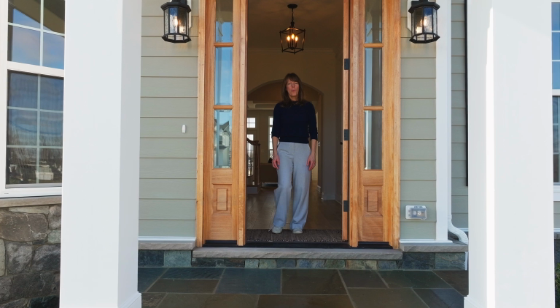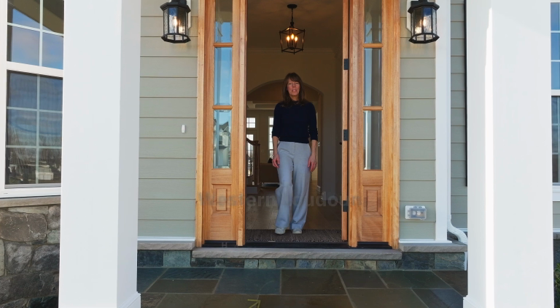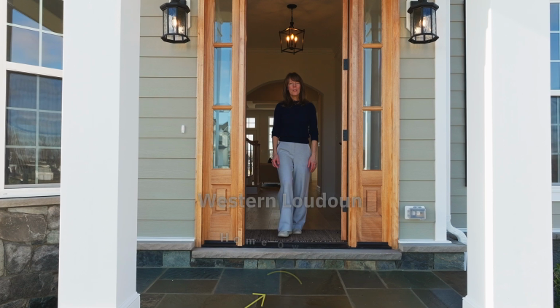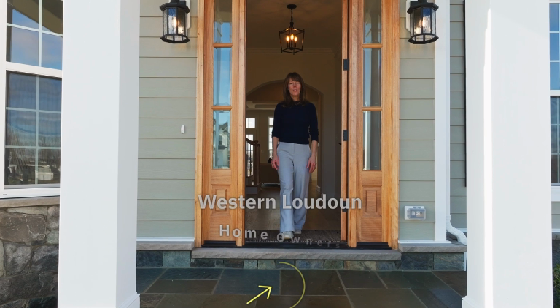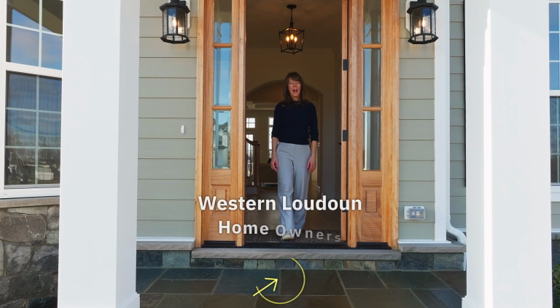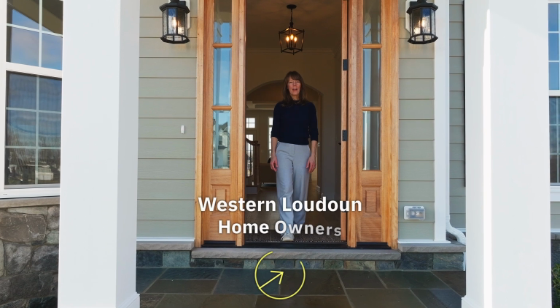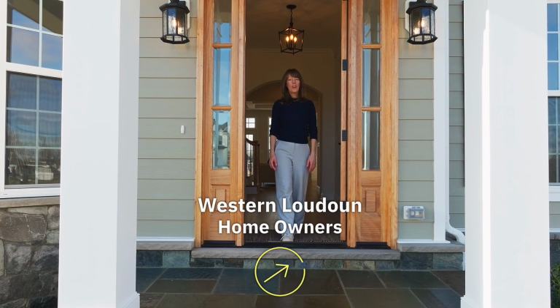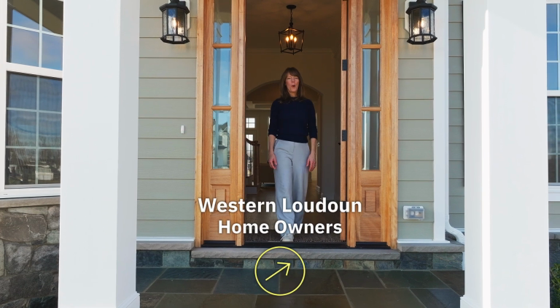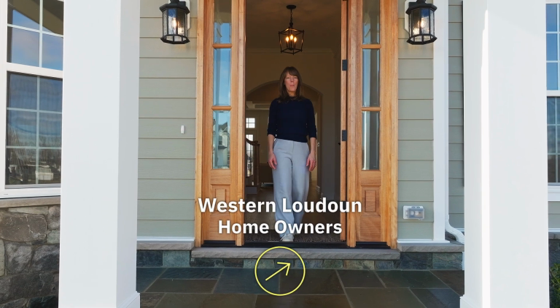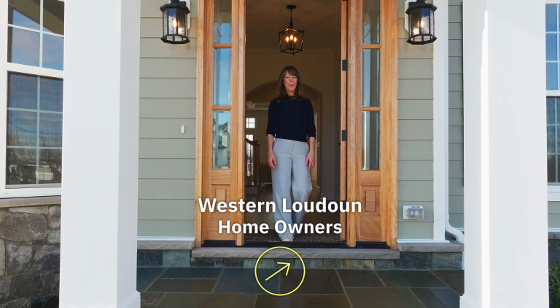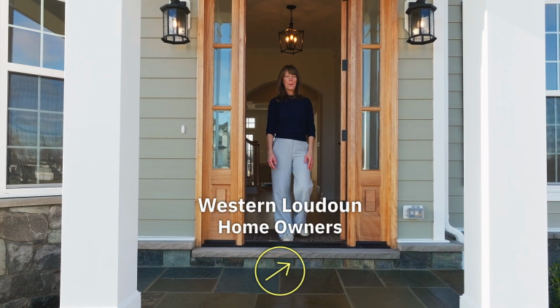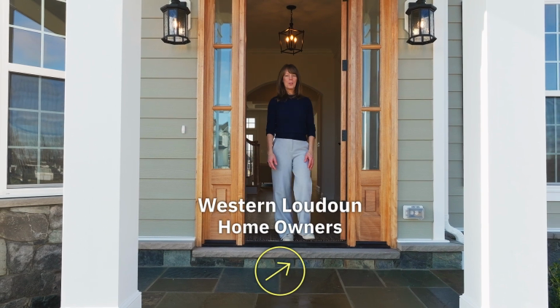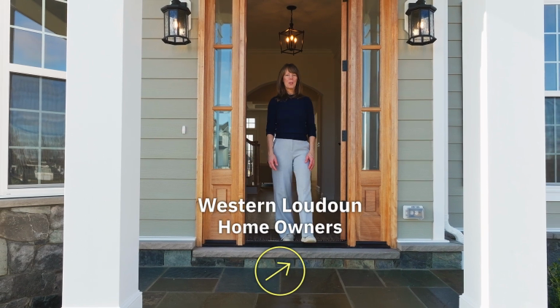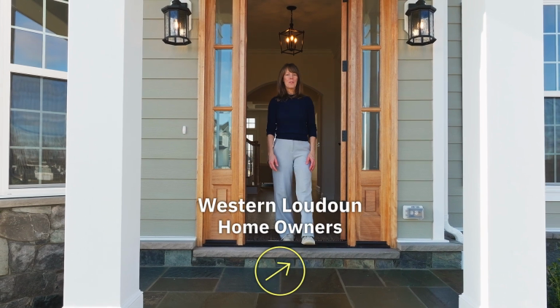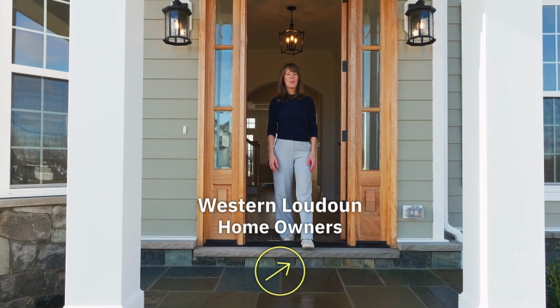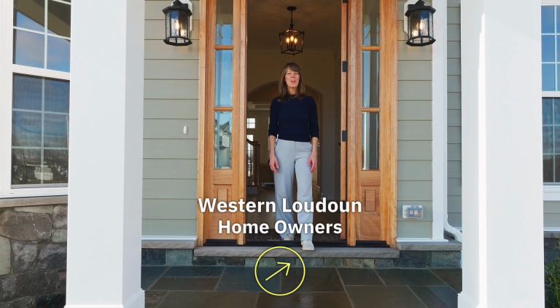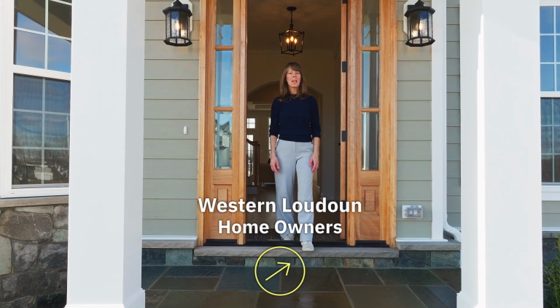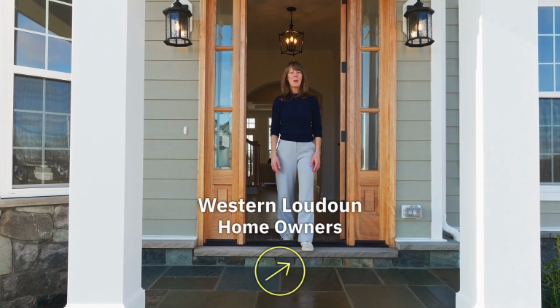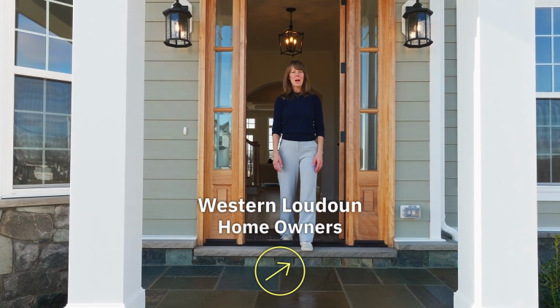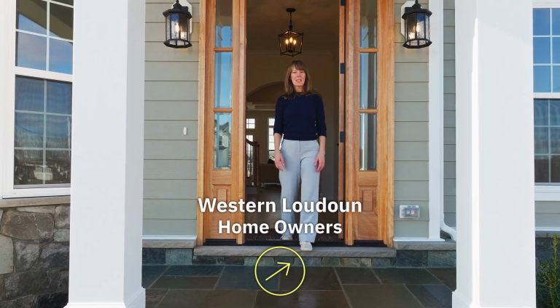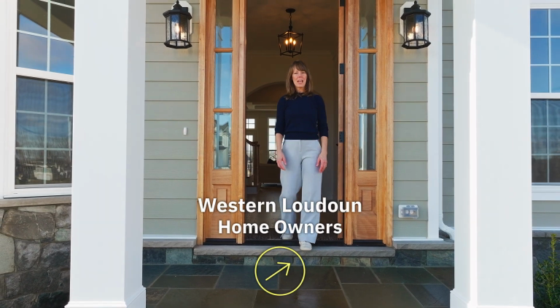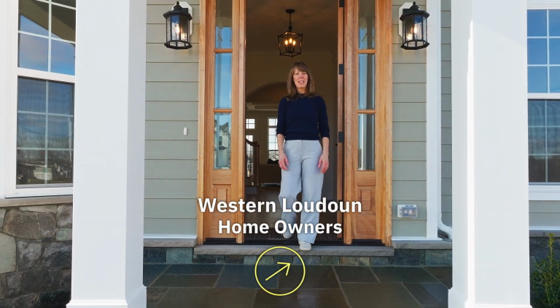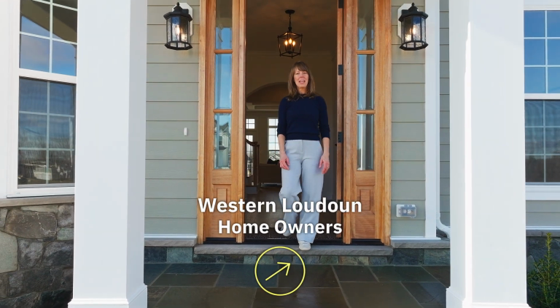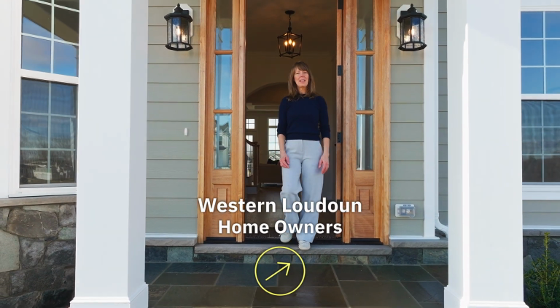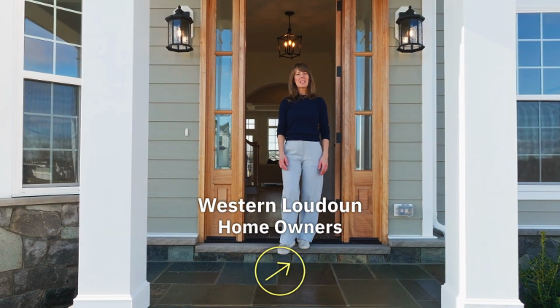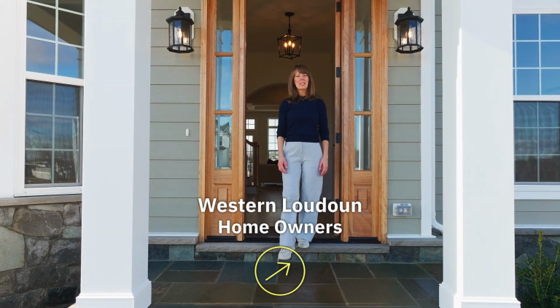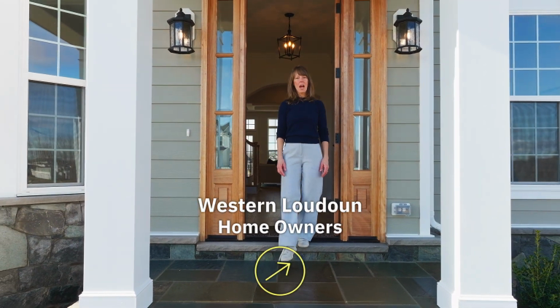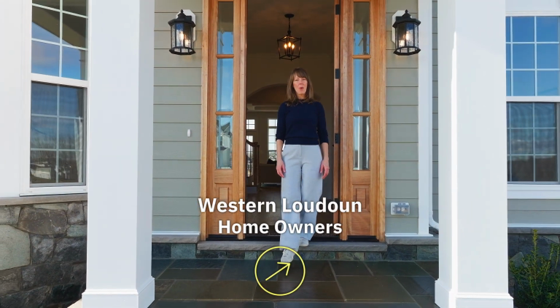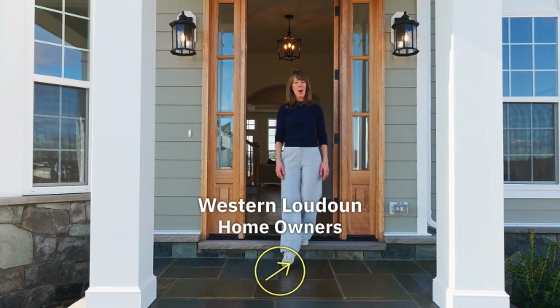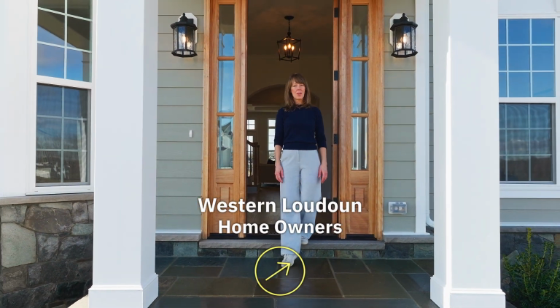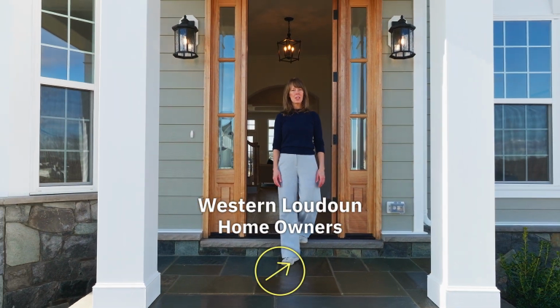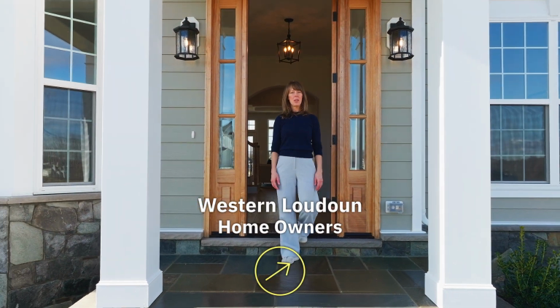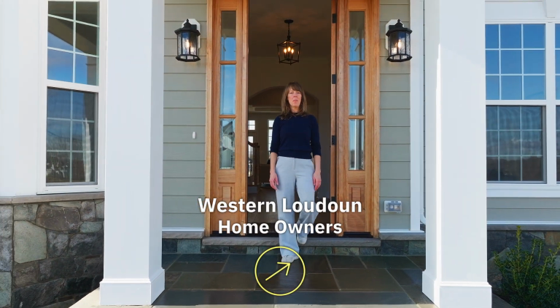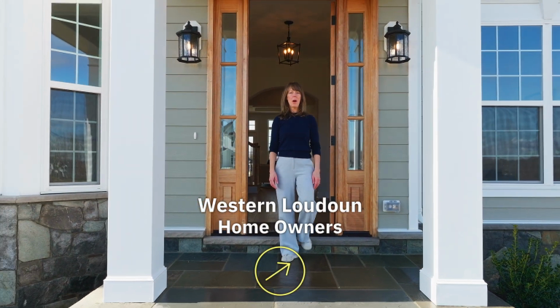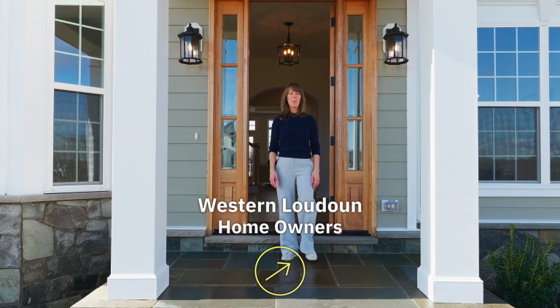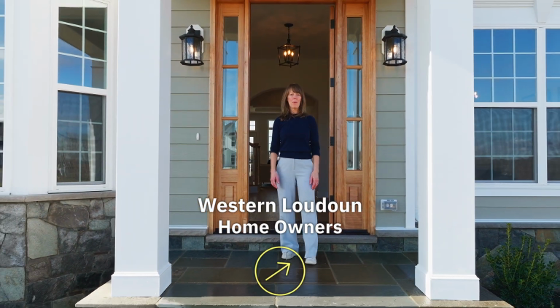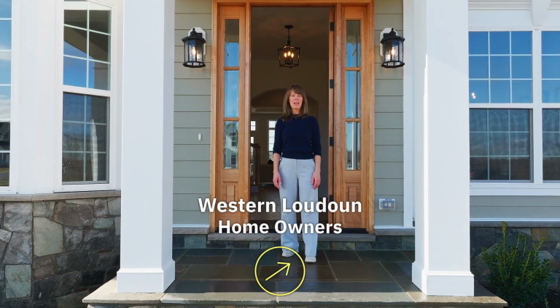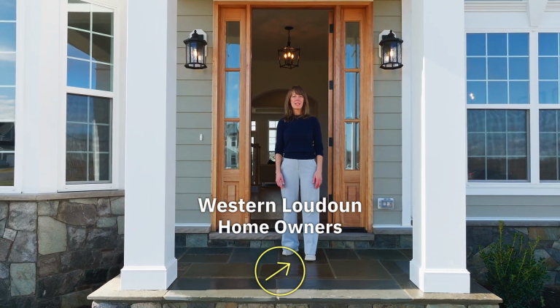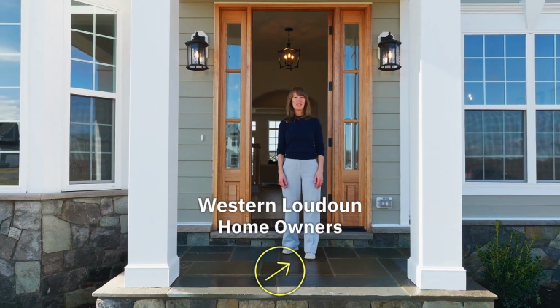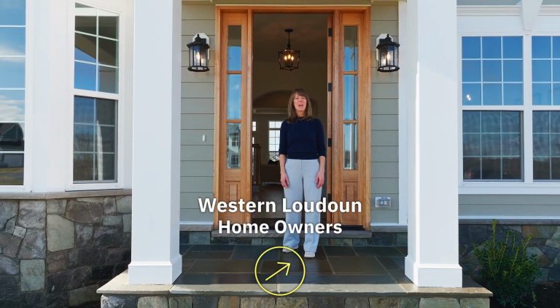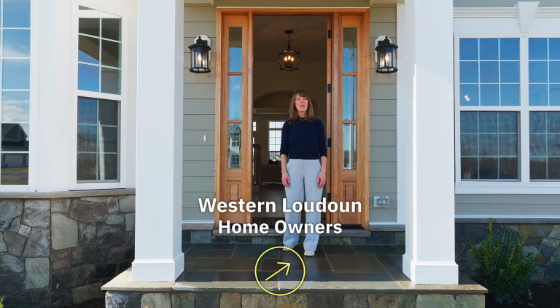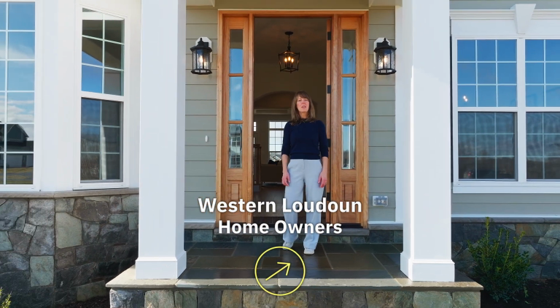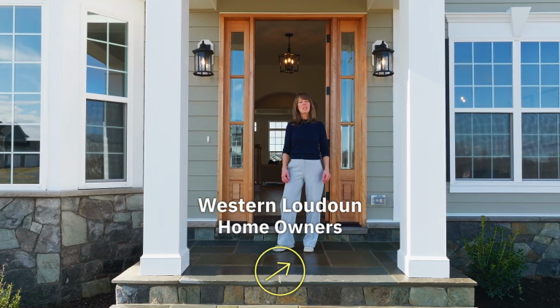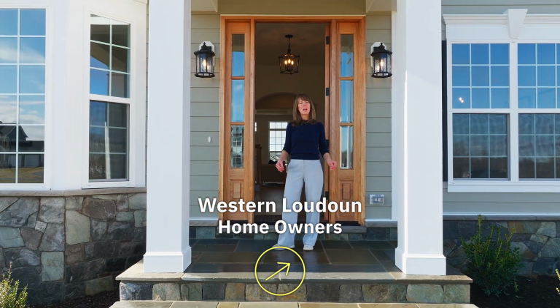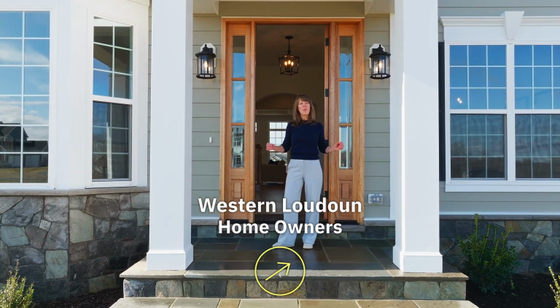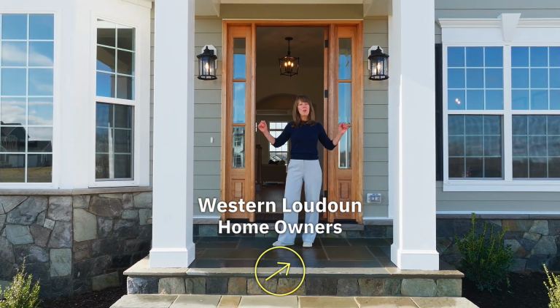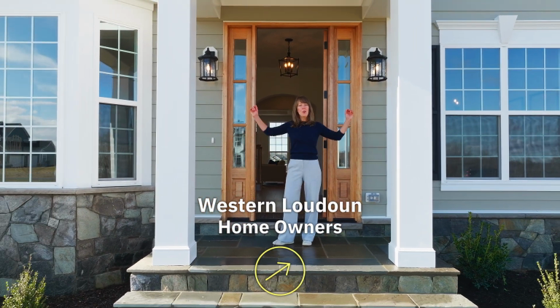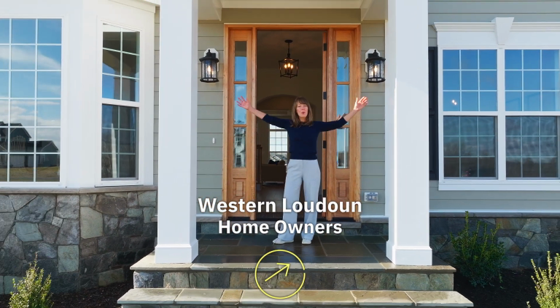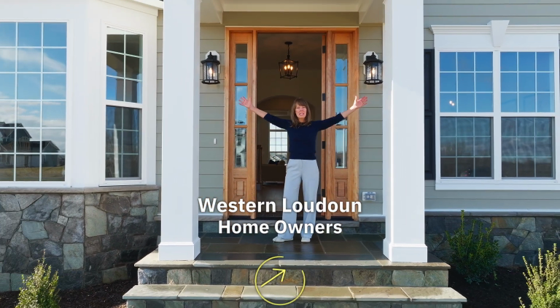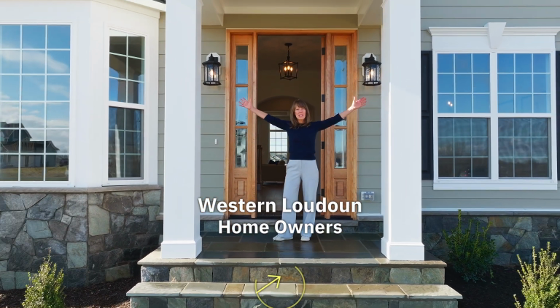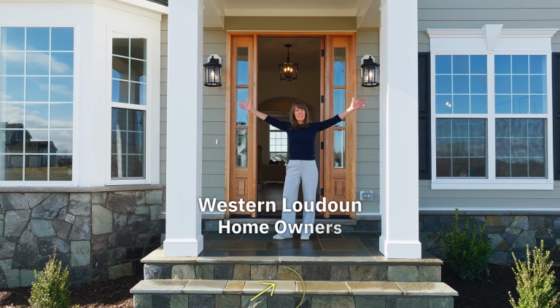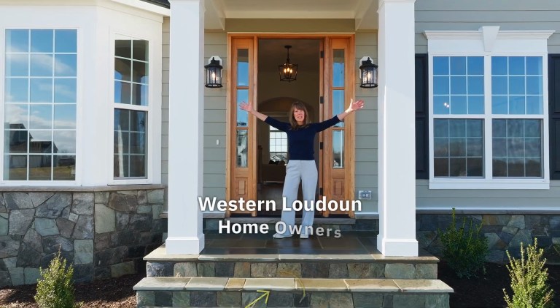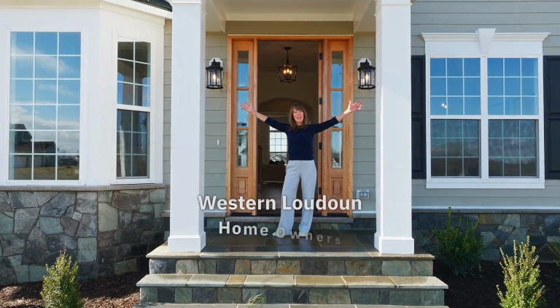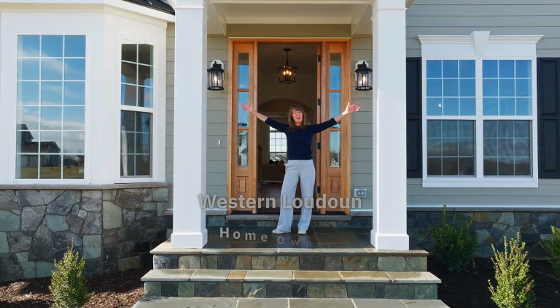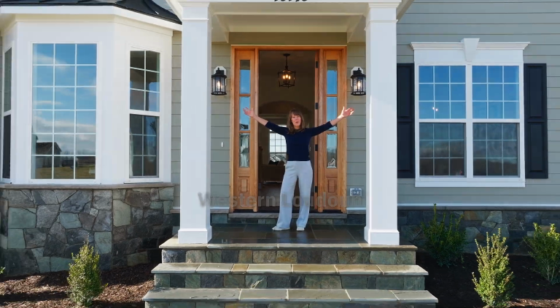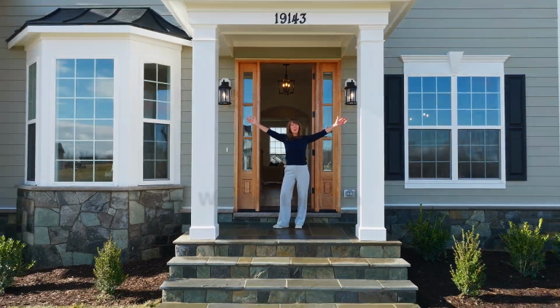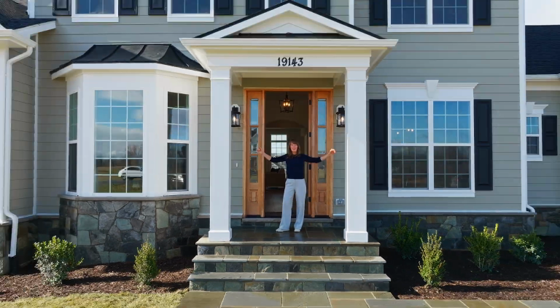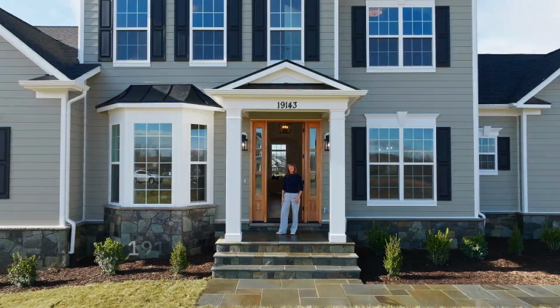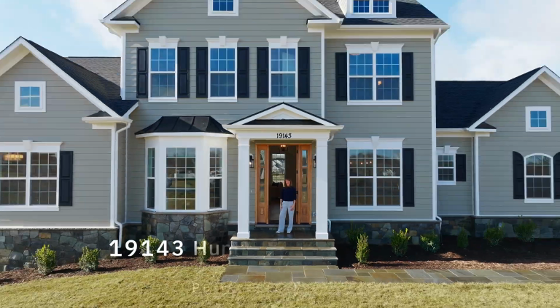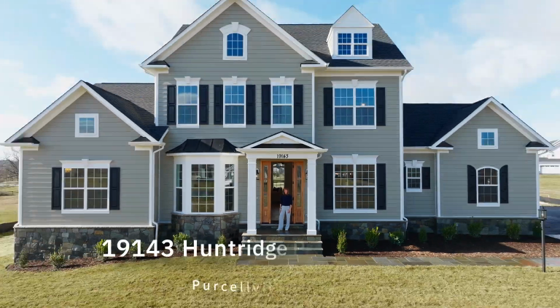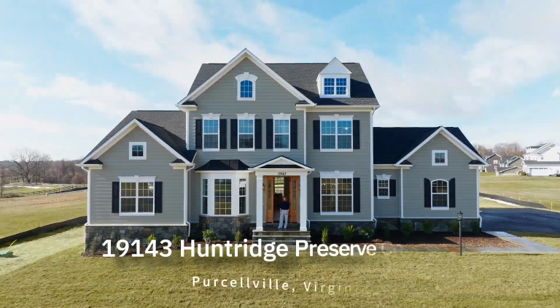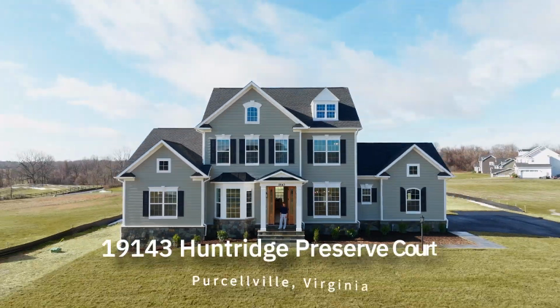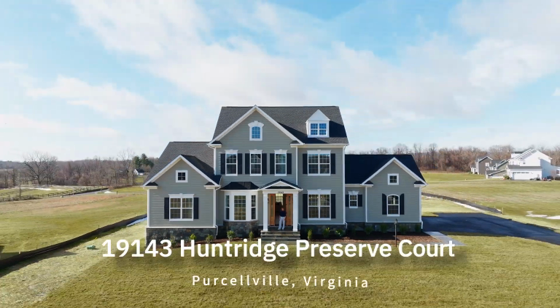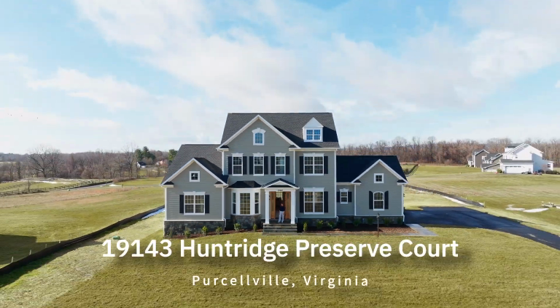Western Loudoun homeowners, if you're thinking about selling, this is how our team operates. This is our newest listing in Huntridge Preserve.